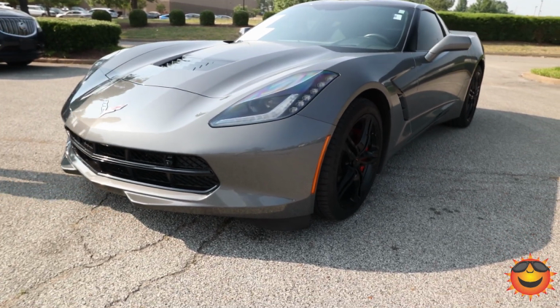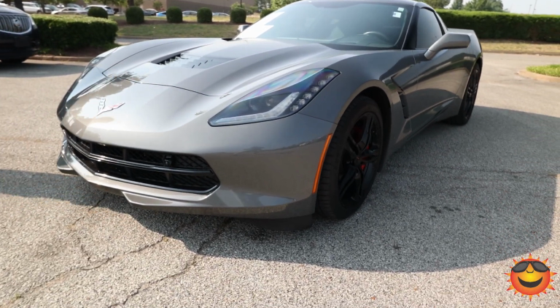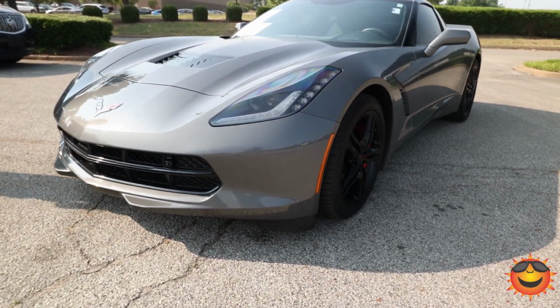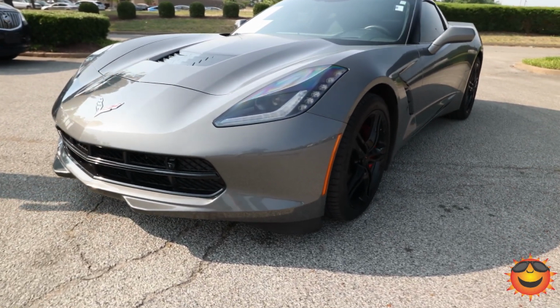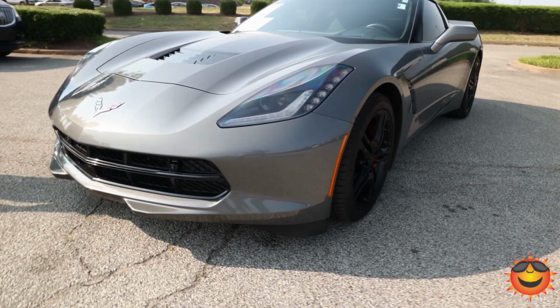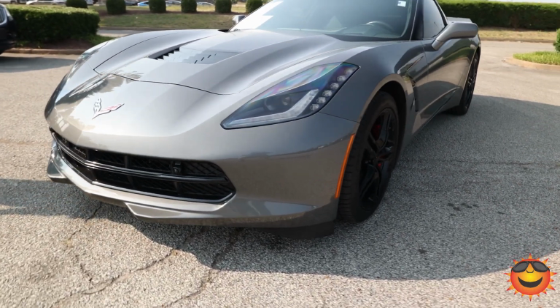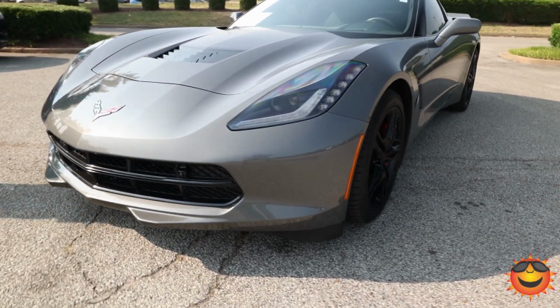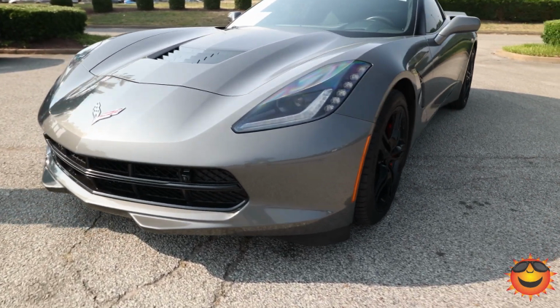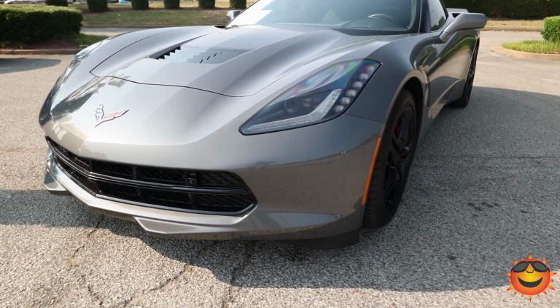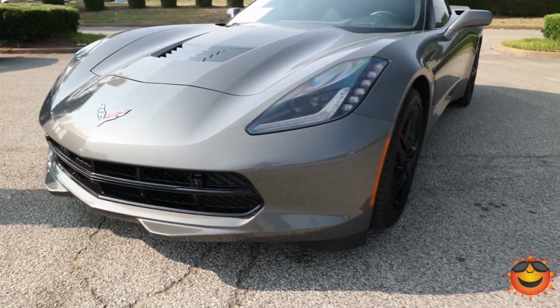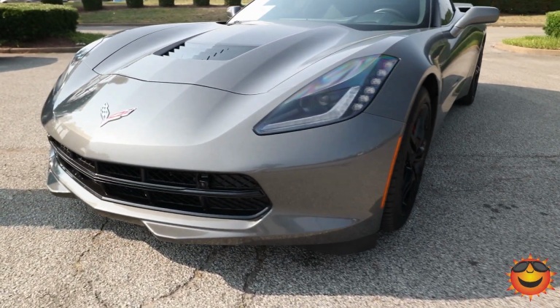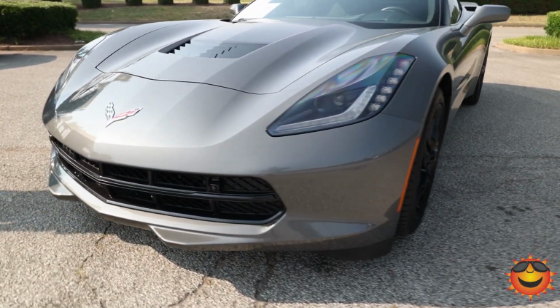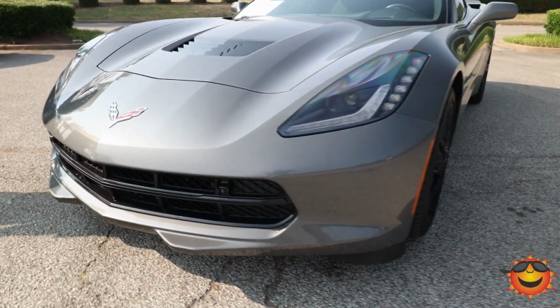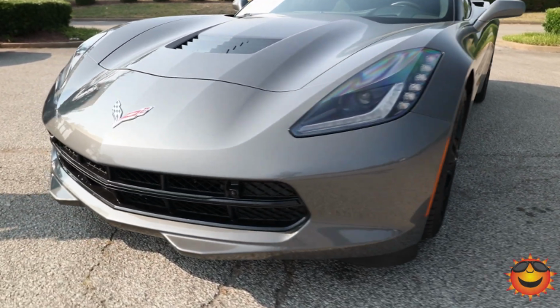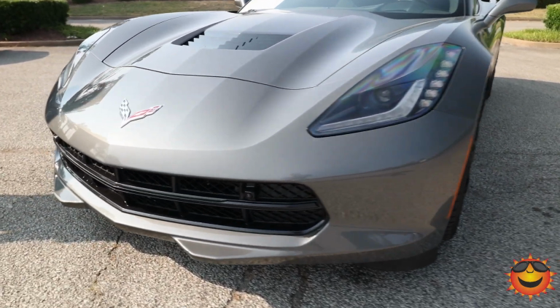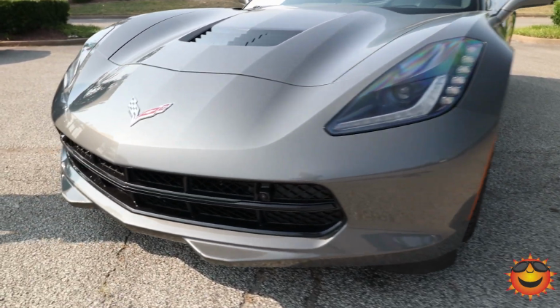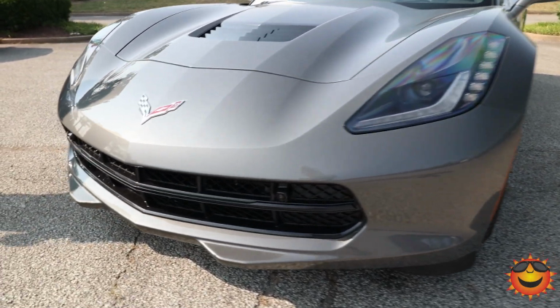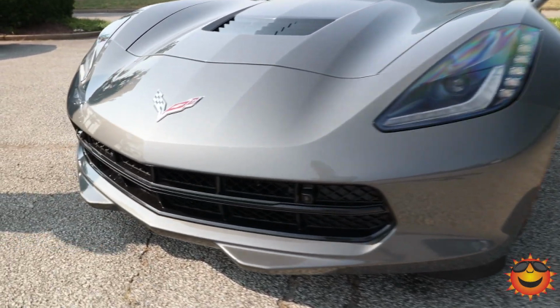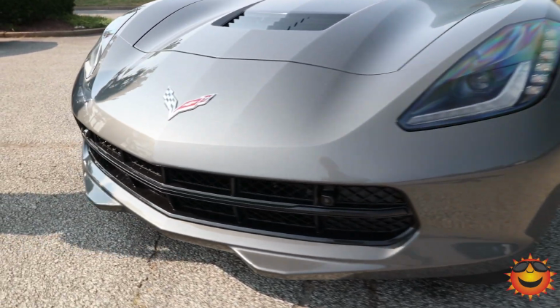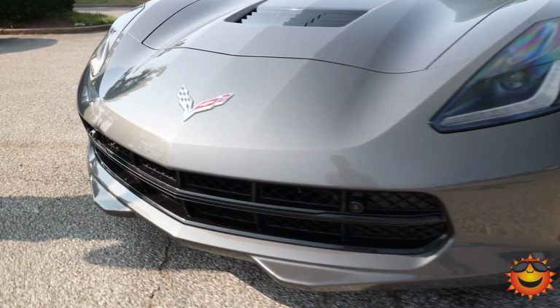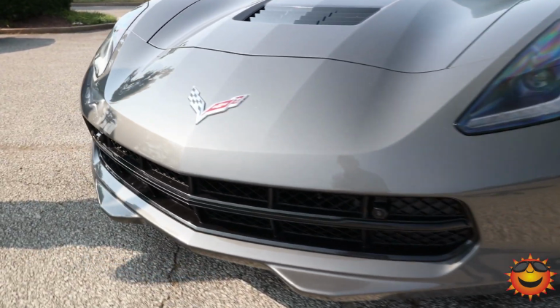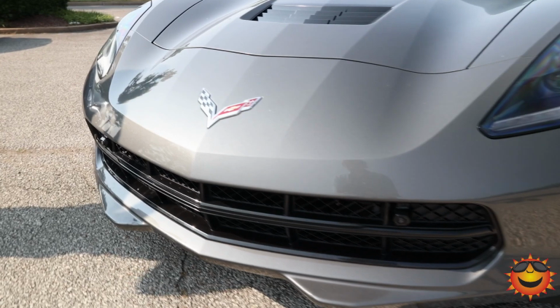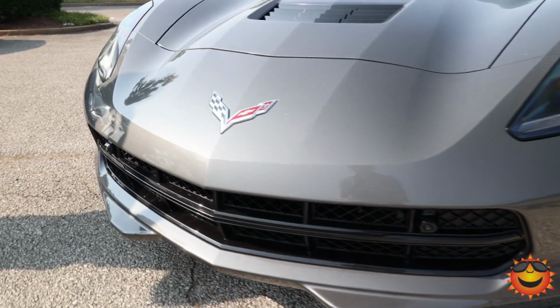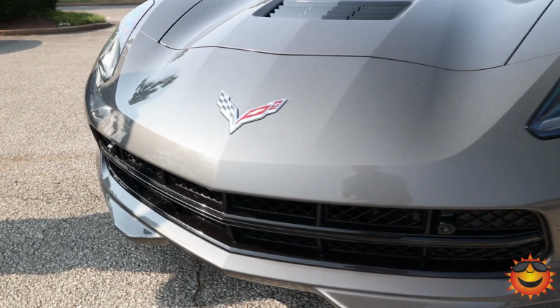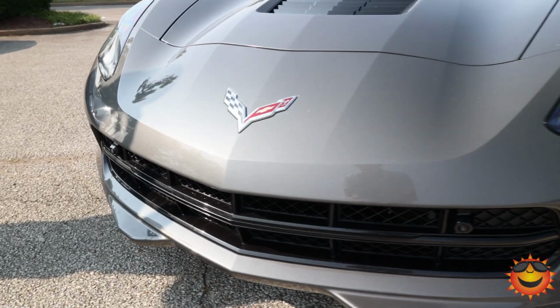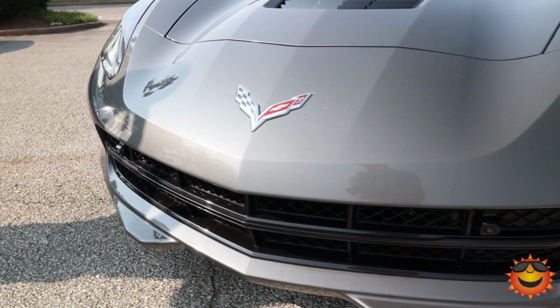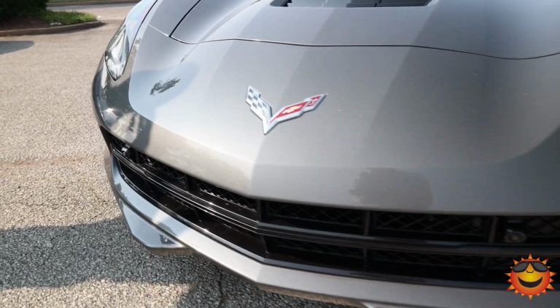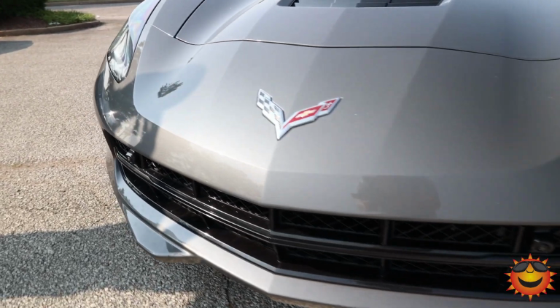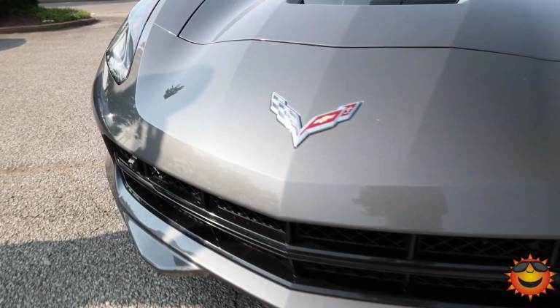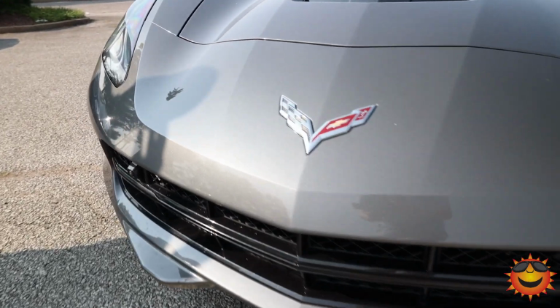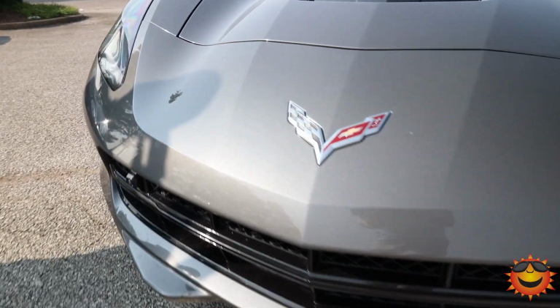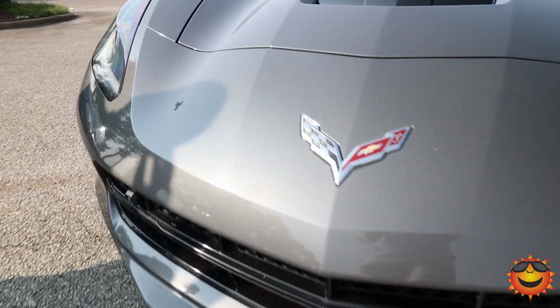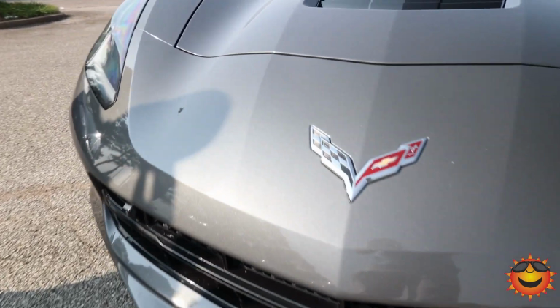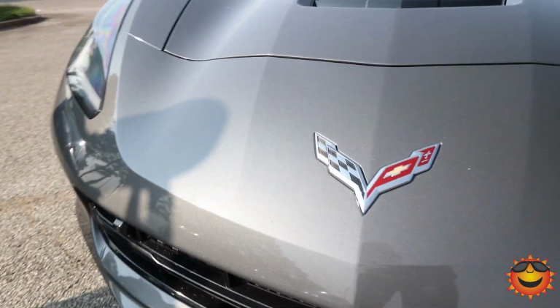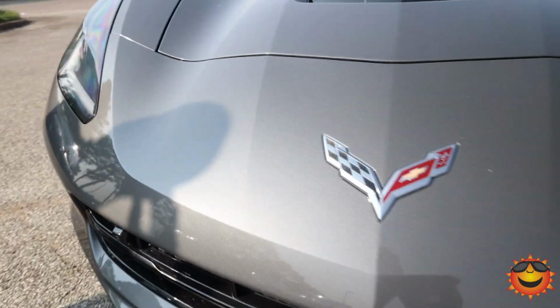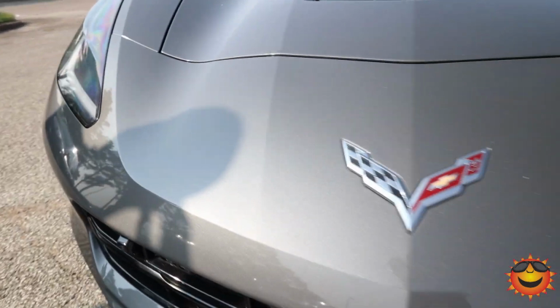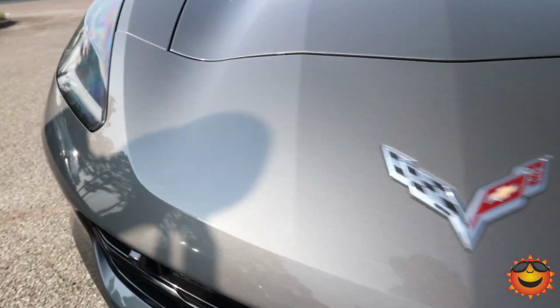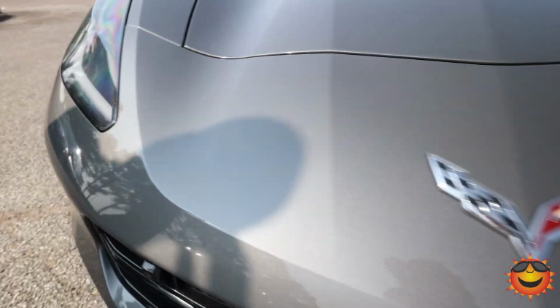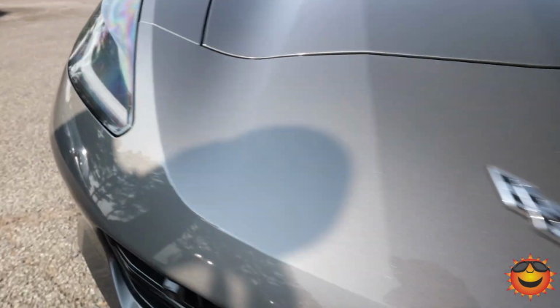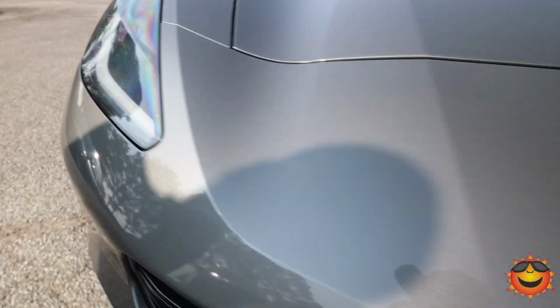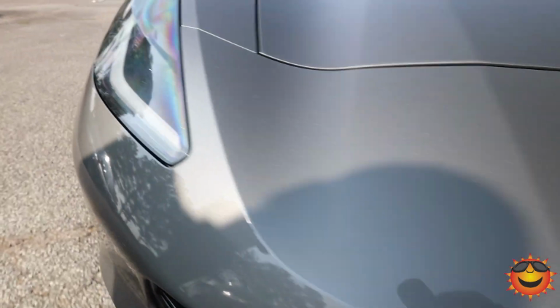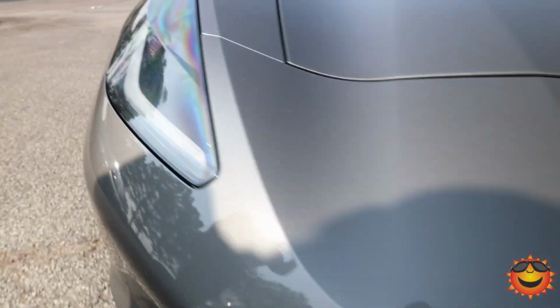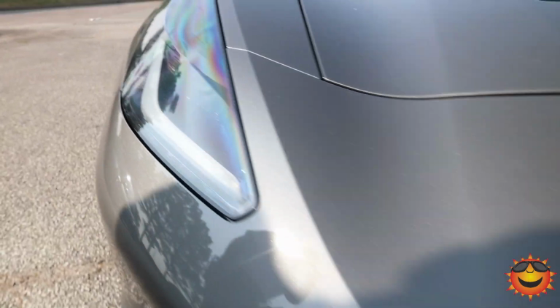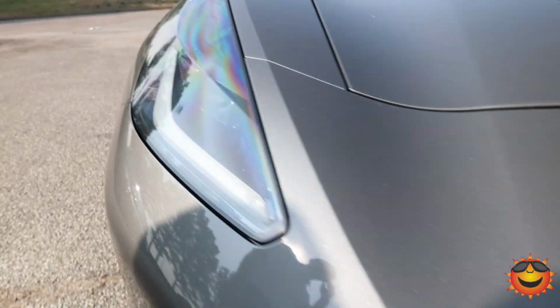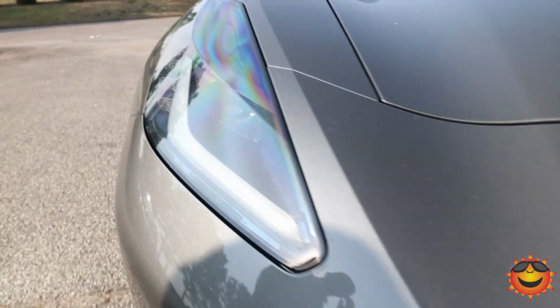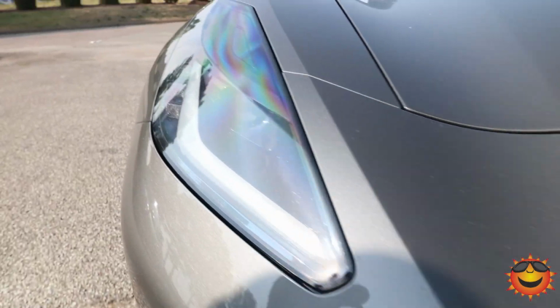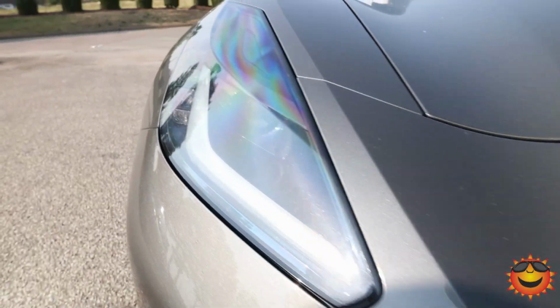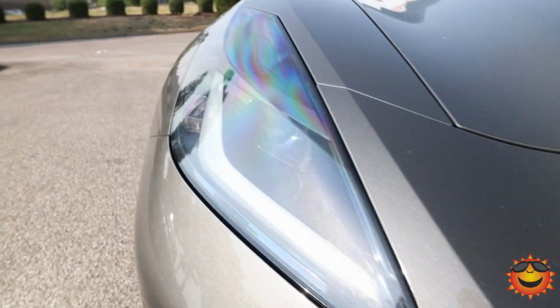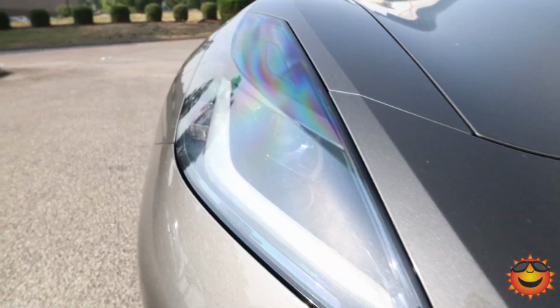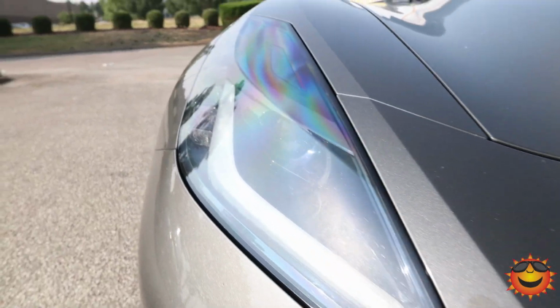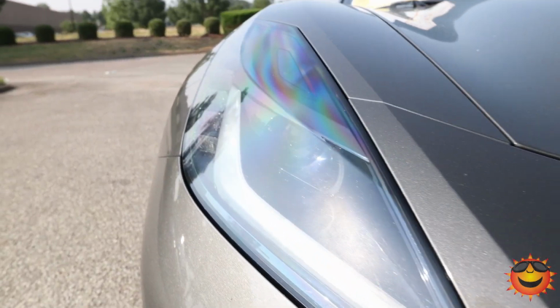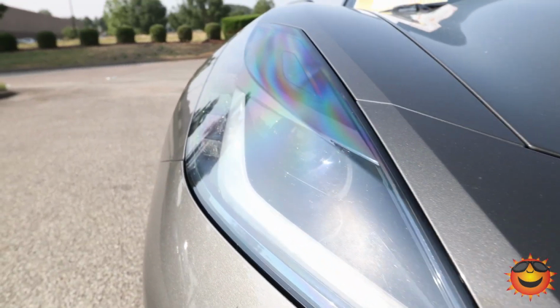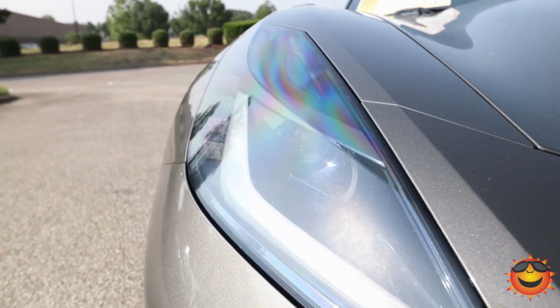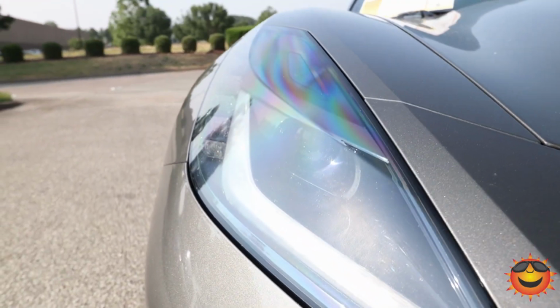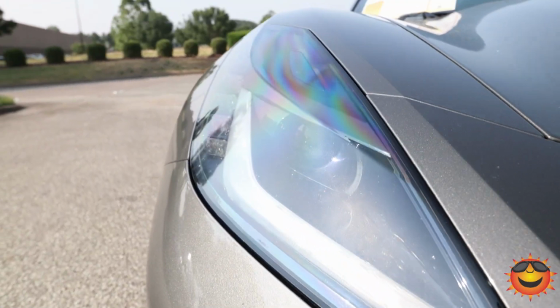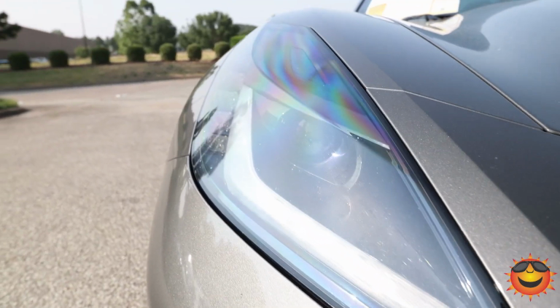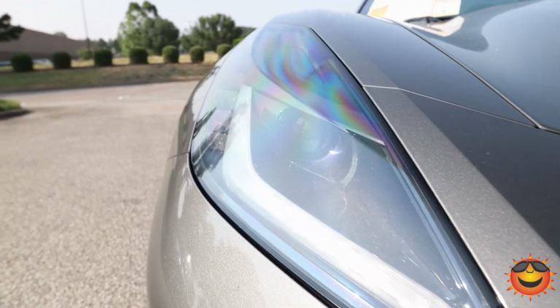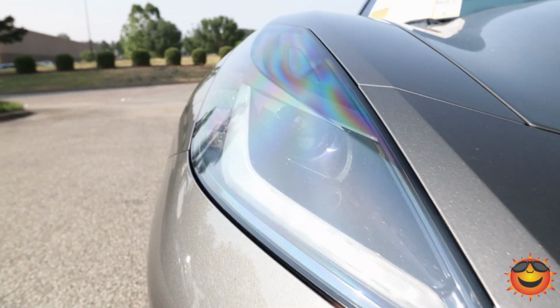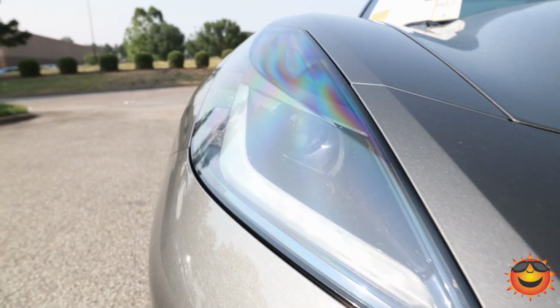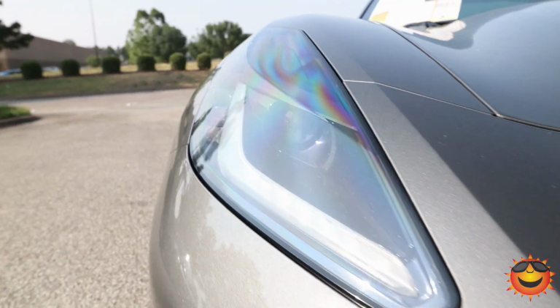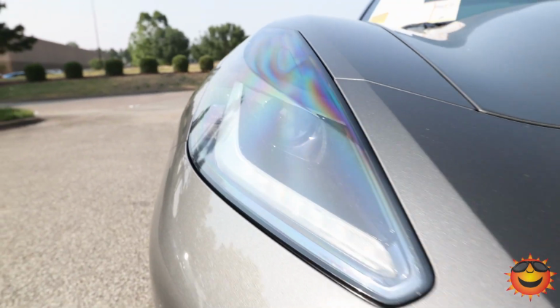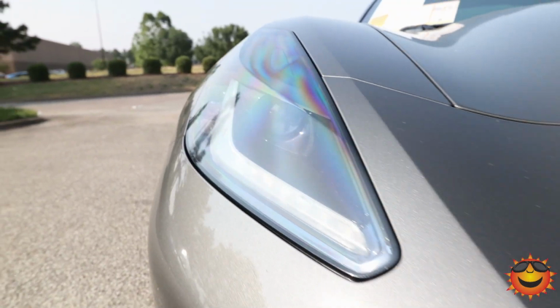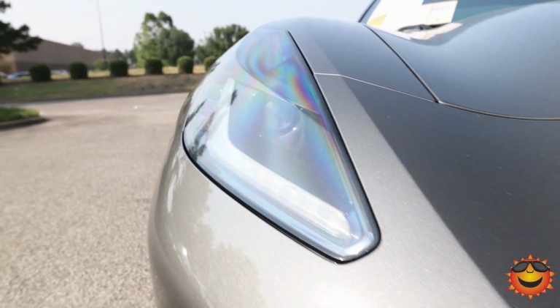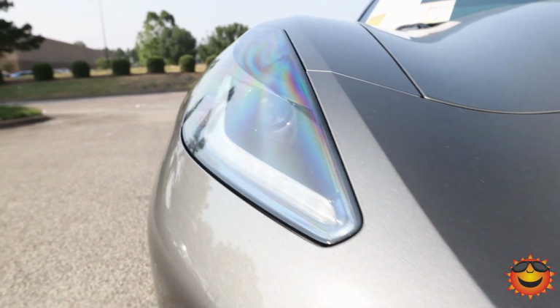It's a 2LT. This thing is powered with a 6.2 LS3 engine and it pushes almost 500 horsepower.